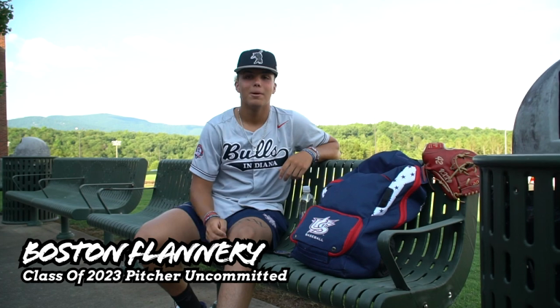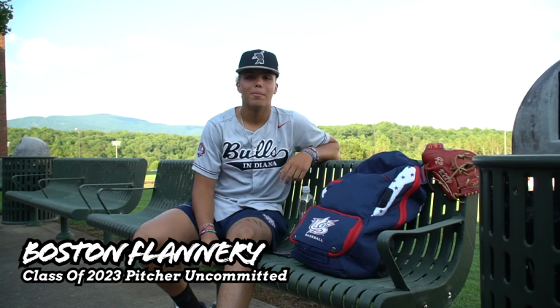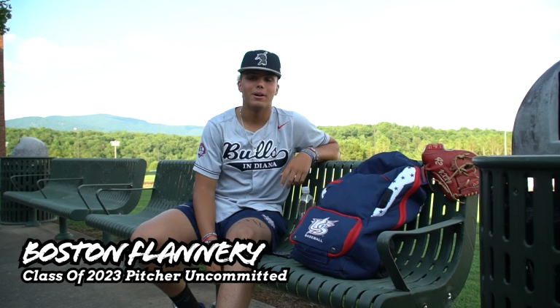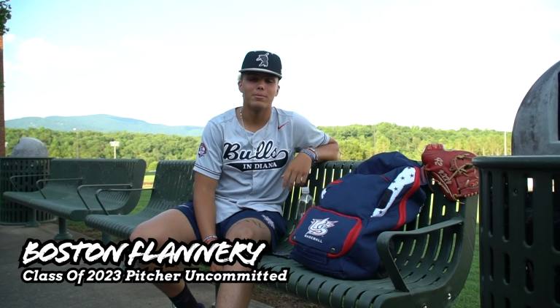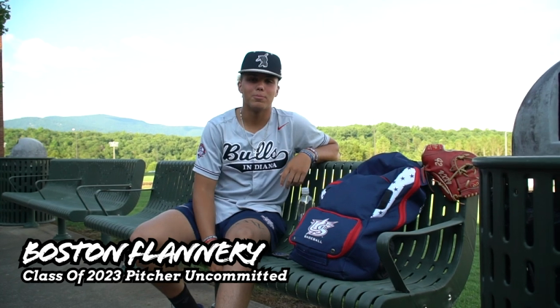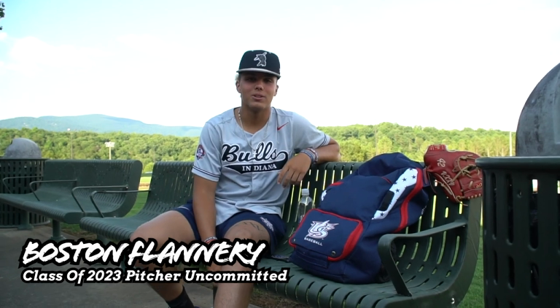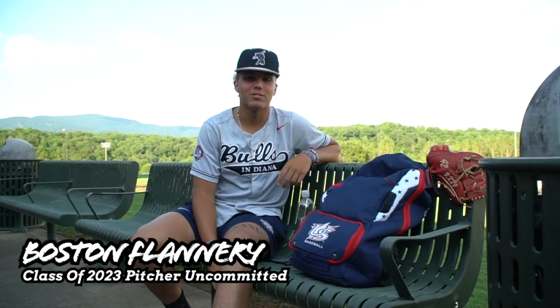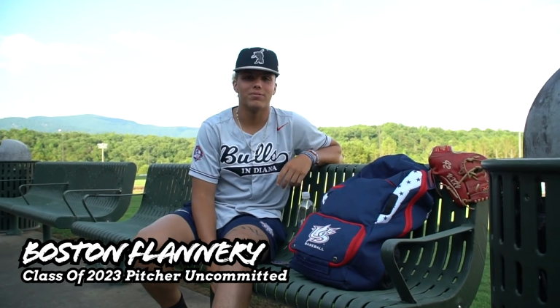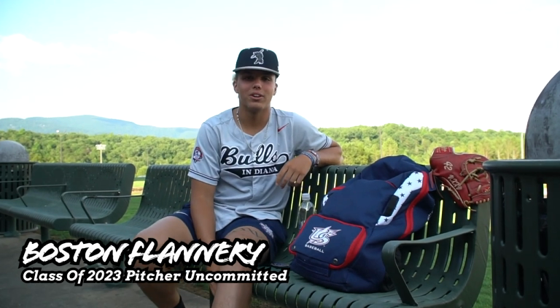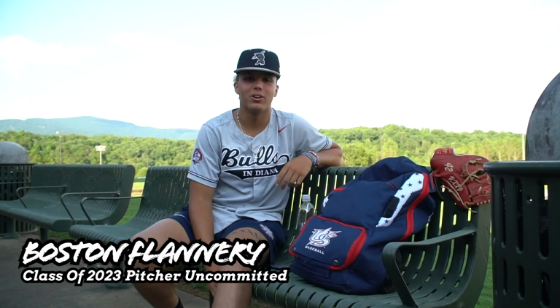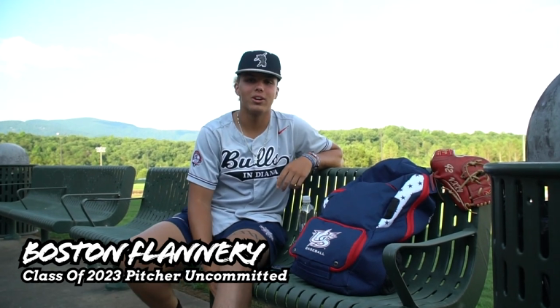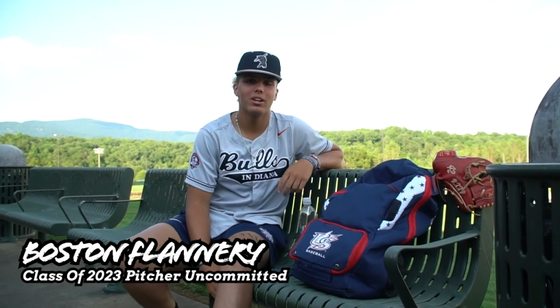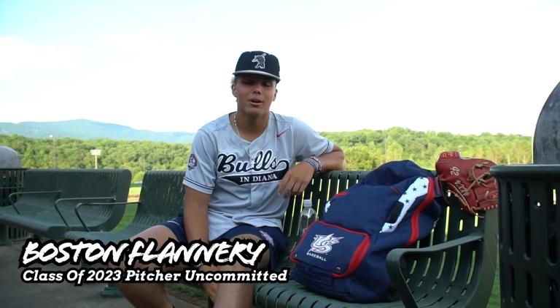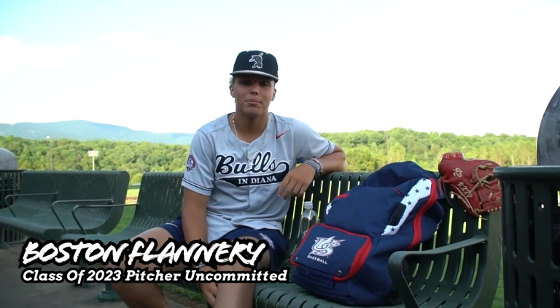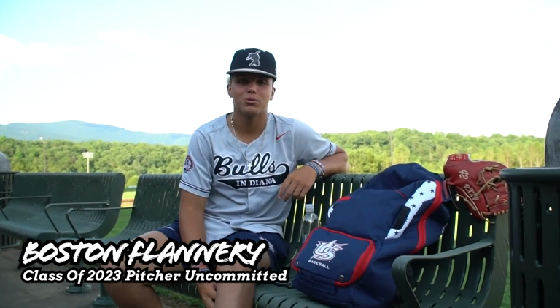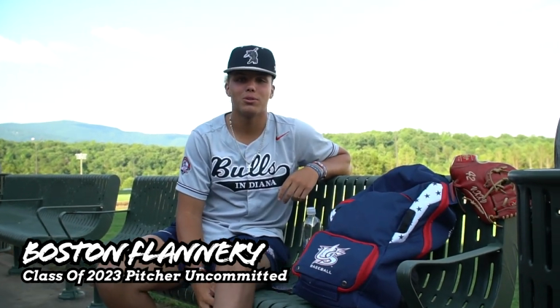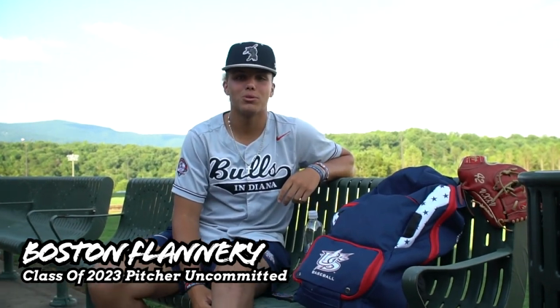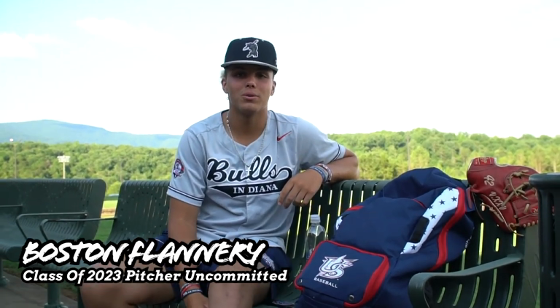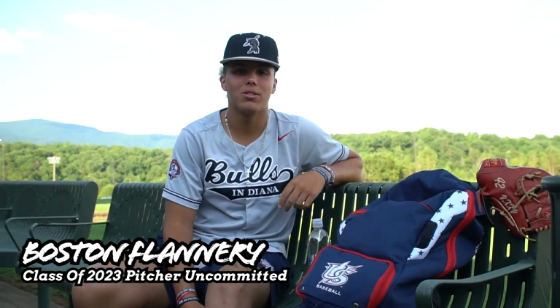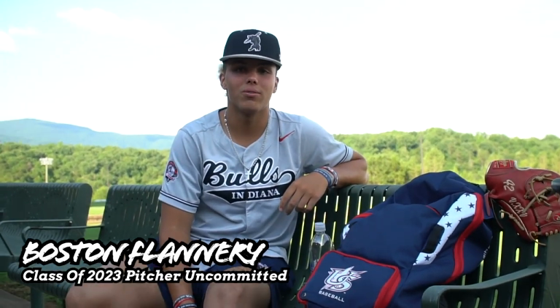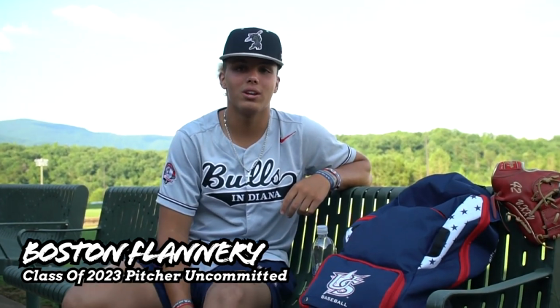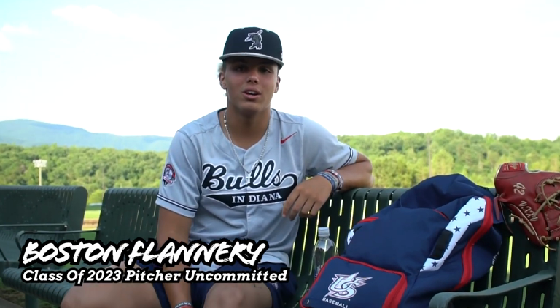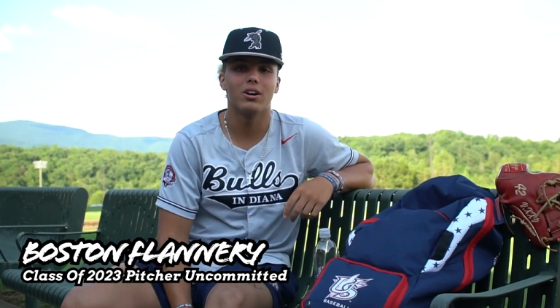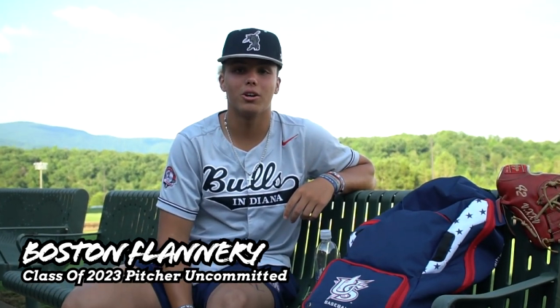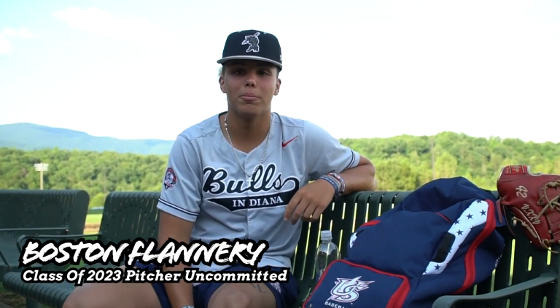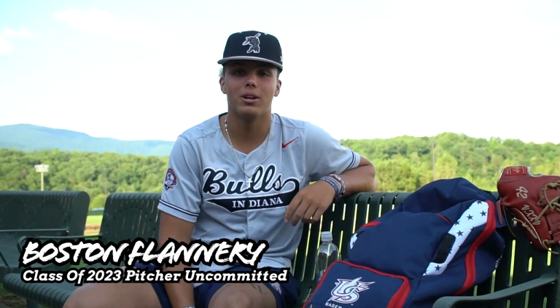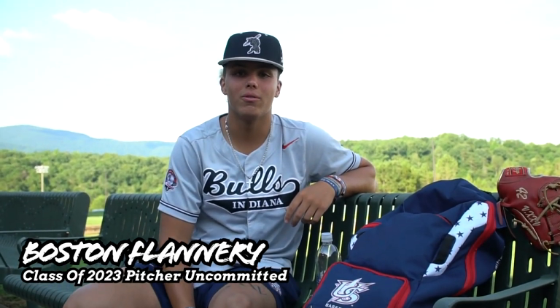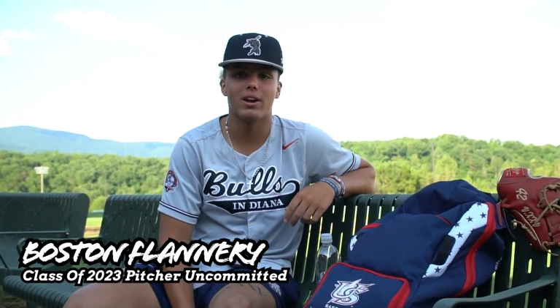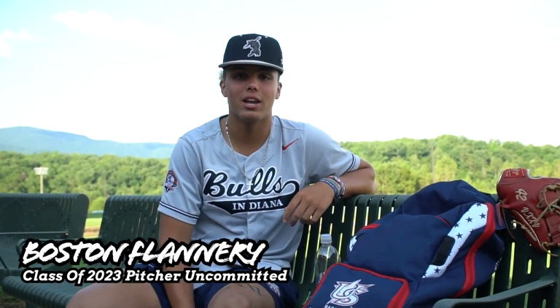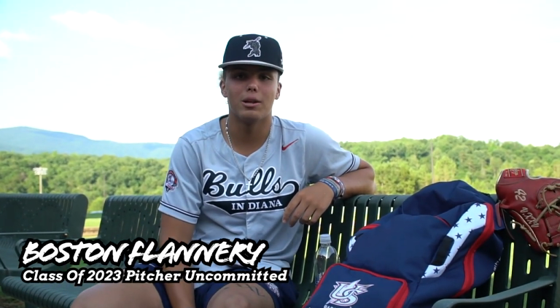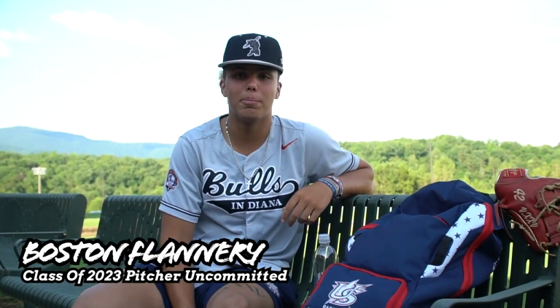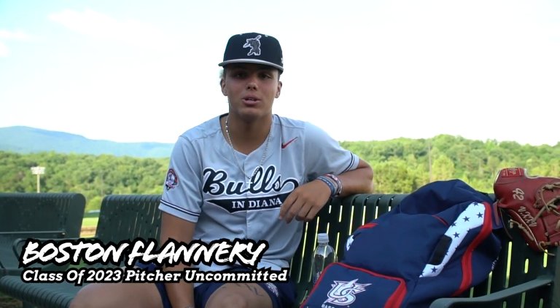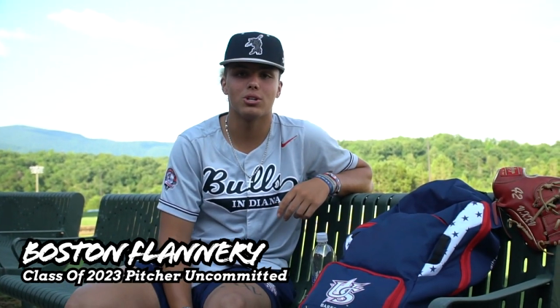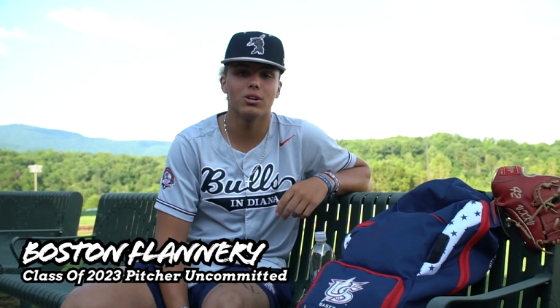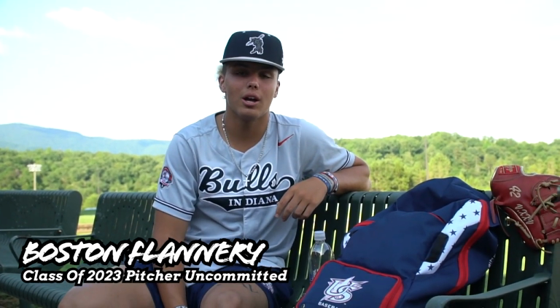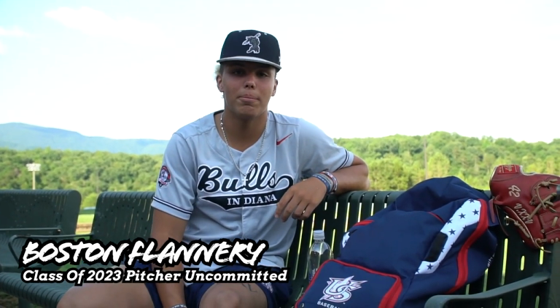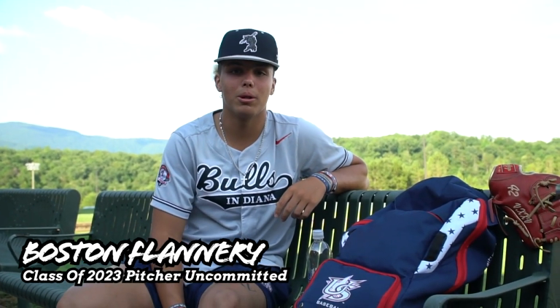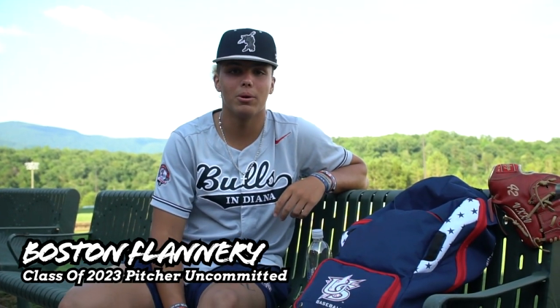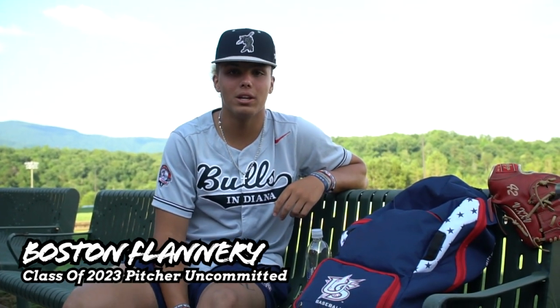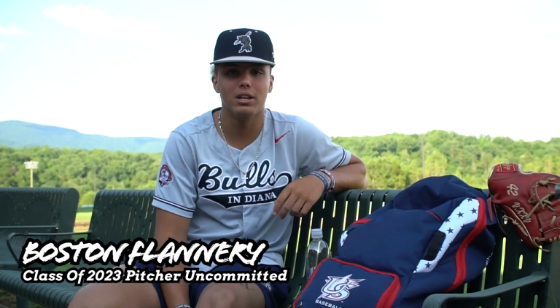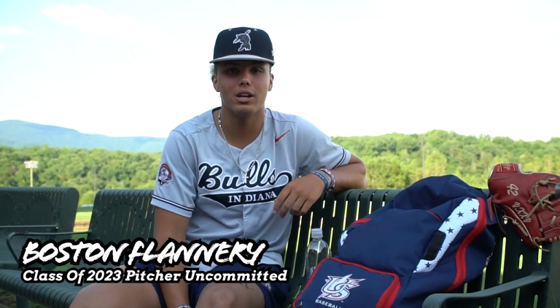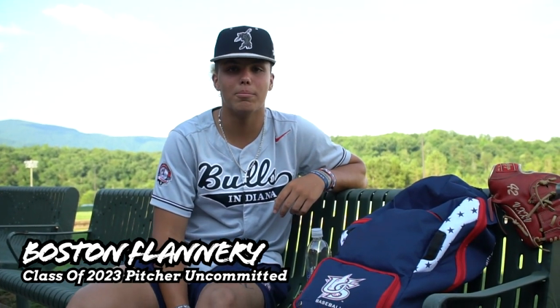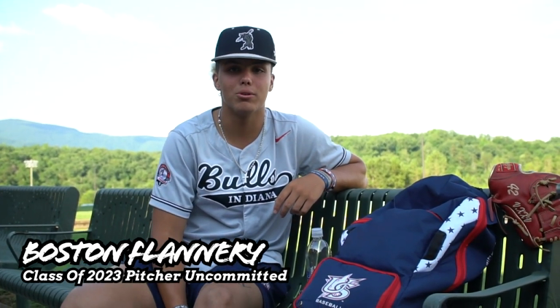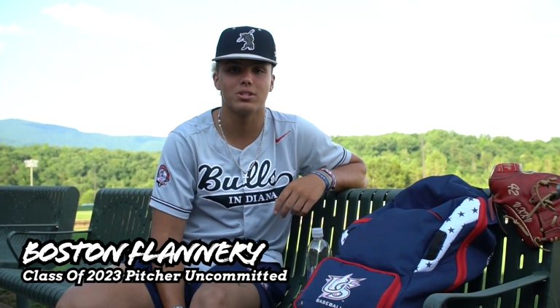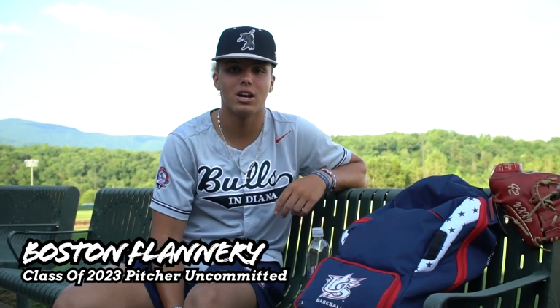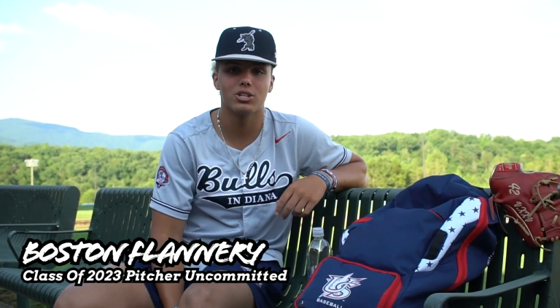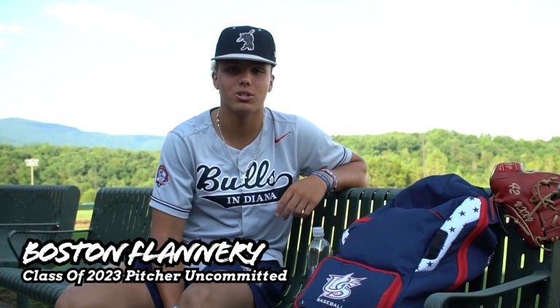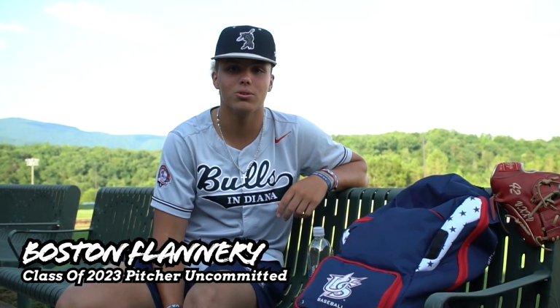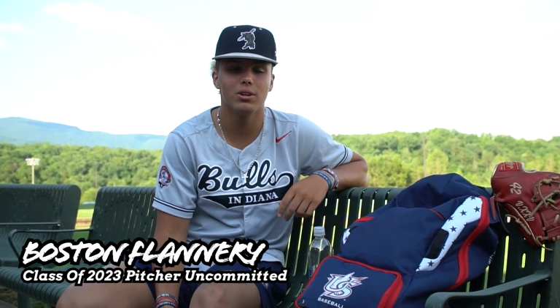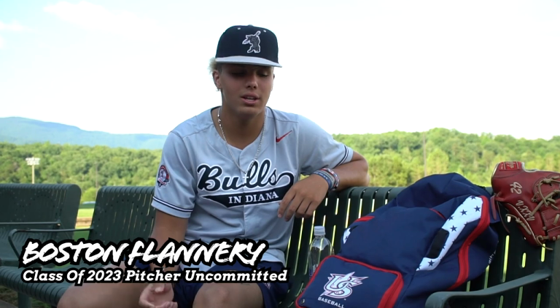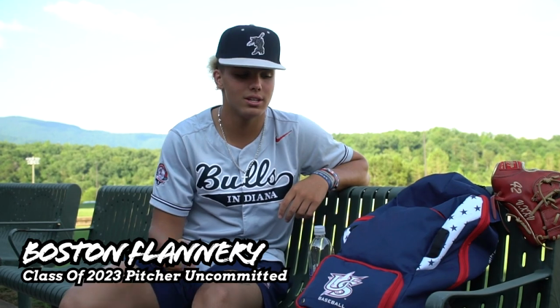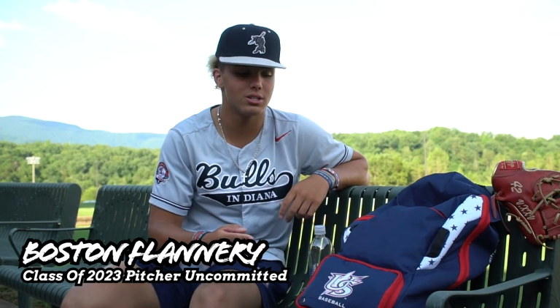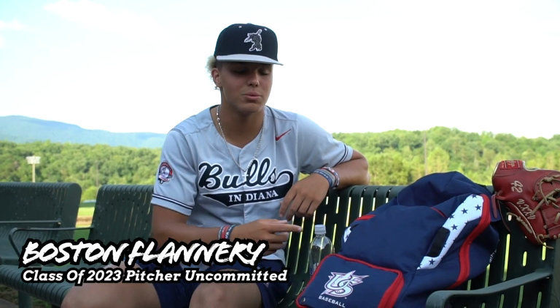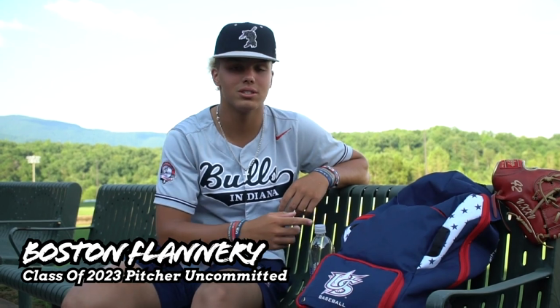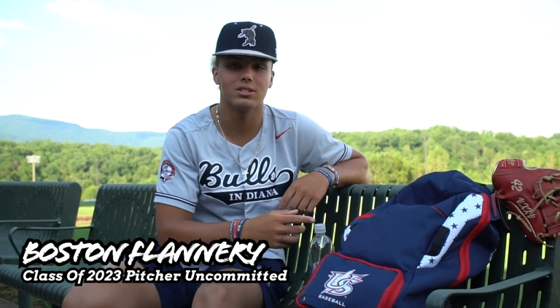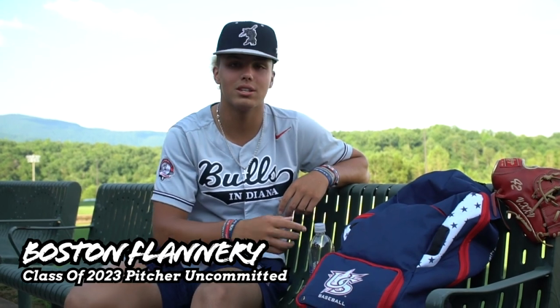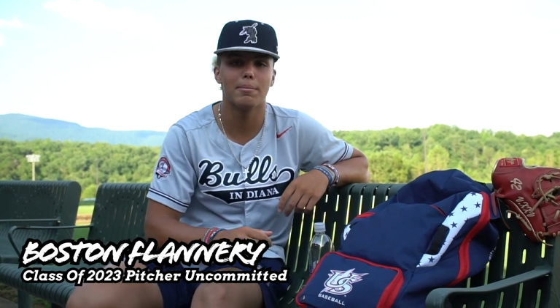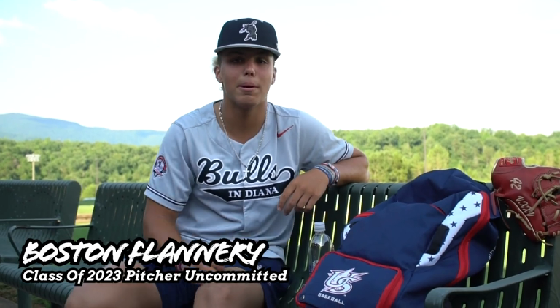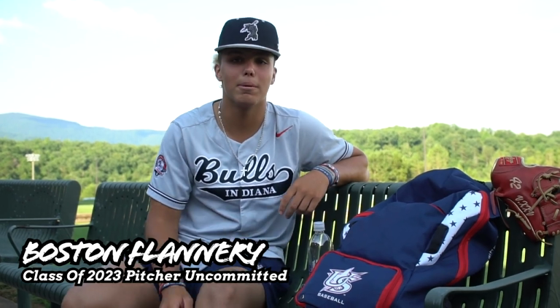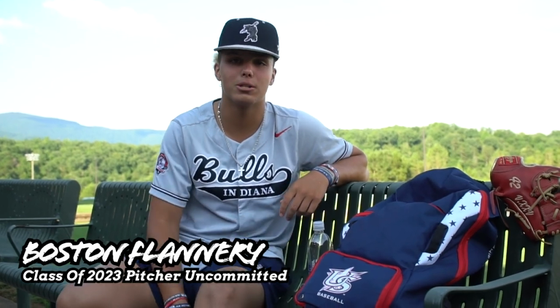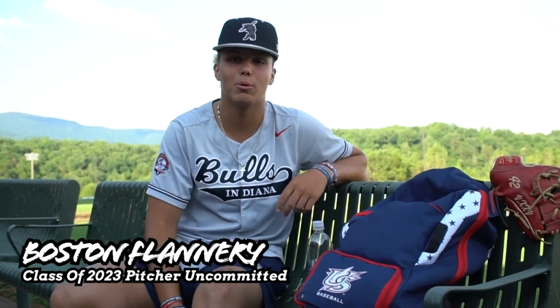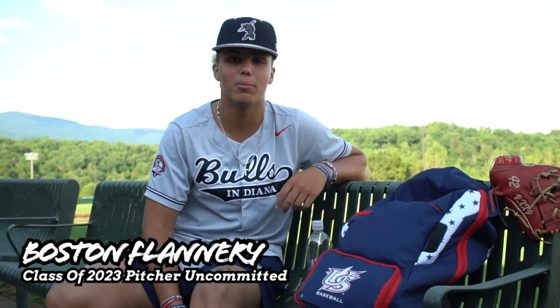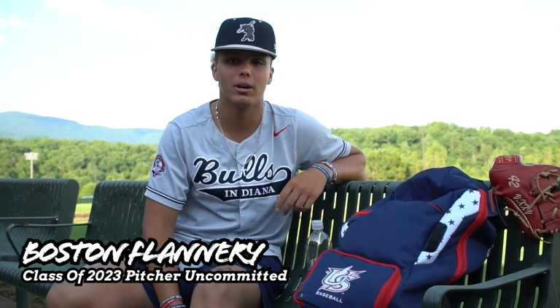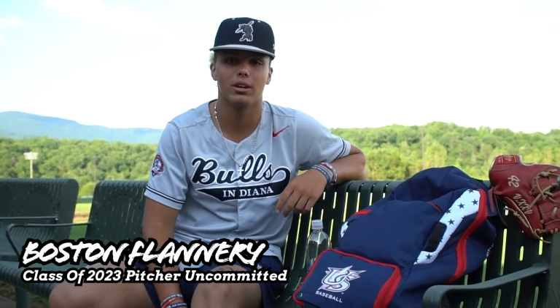My name is Boston Flannery. I'm a 2023 uncommitted right-handed pitcher. I play with Indiana Bulls National, and this is what's inside my baseball bag.